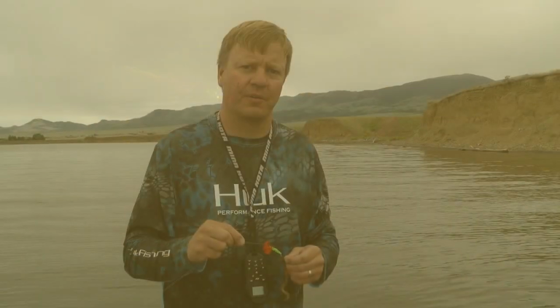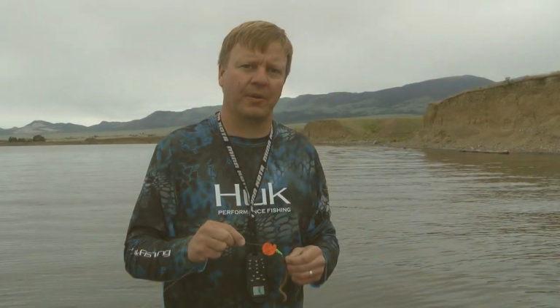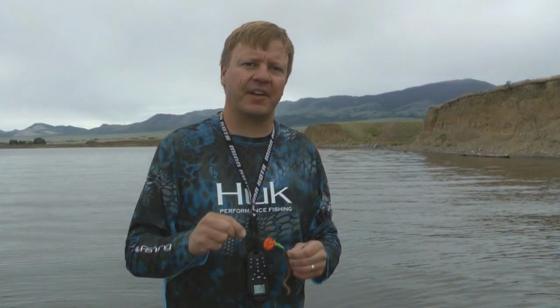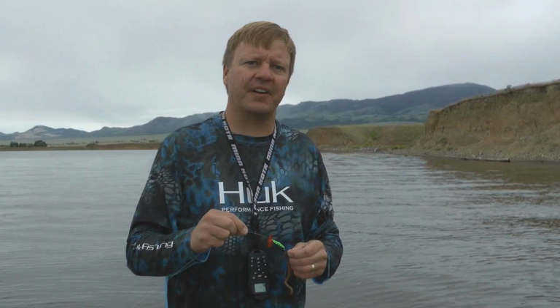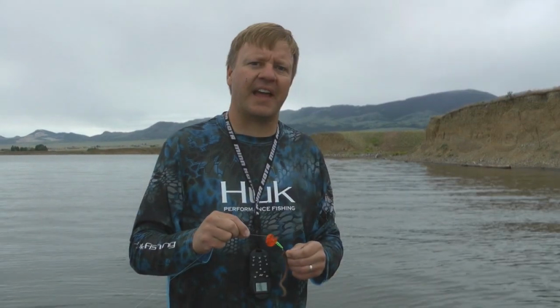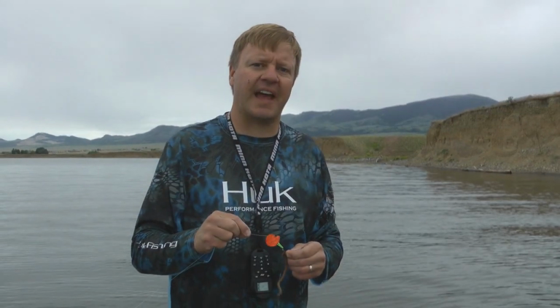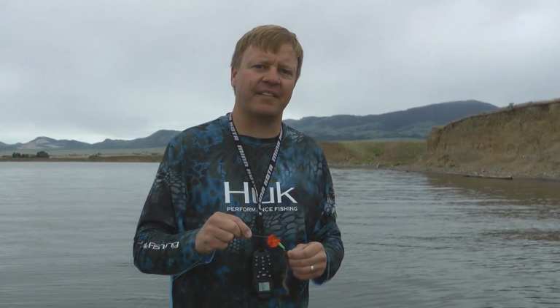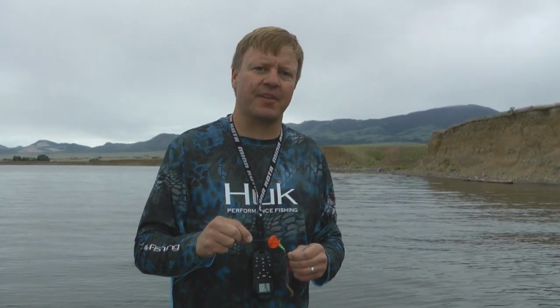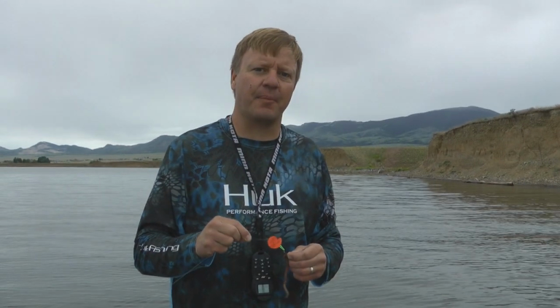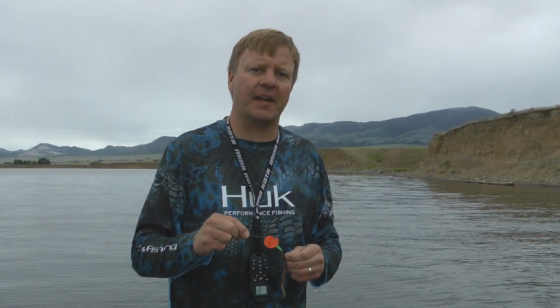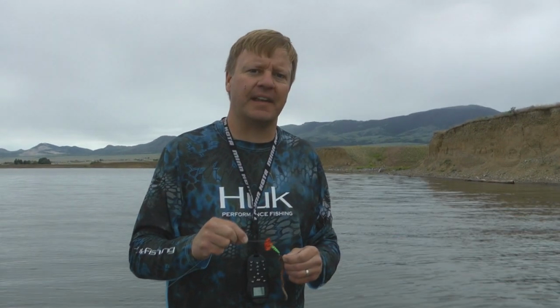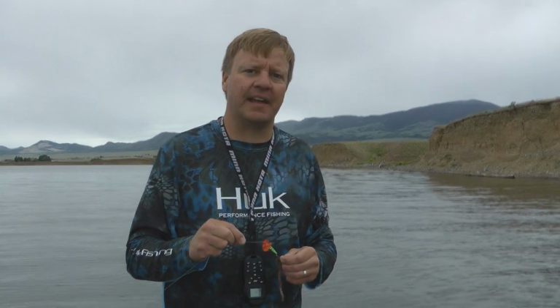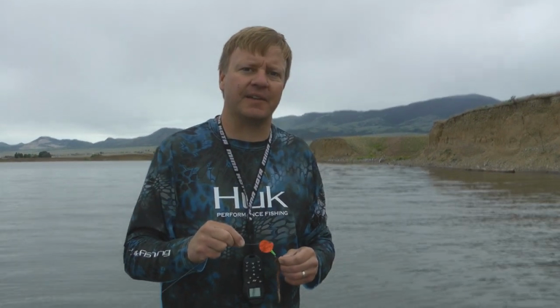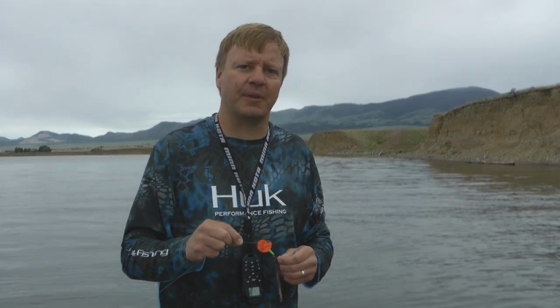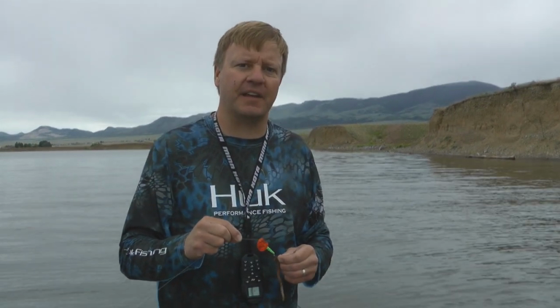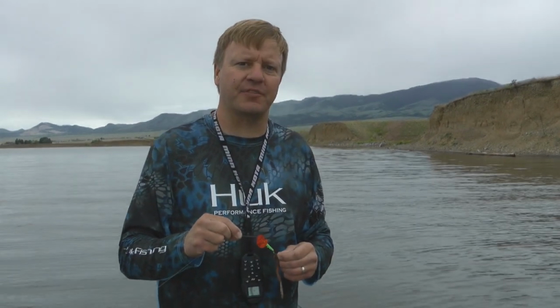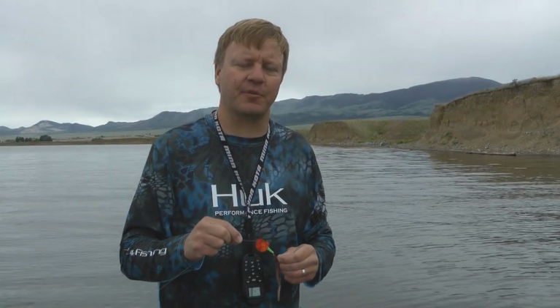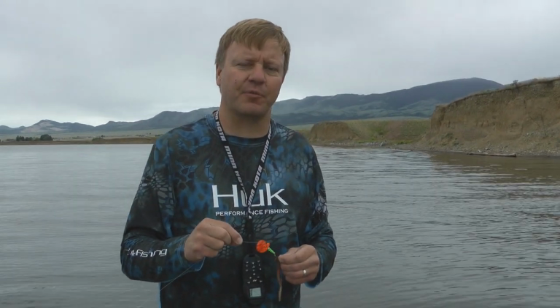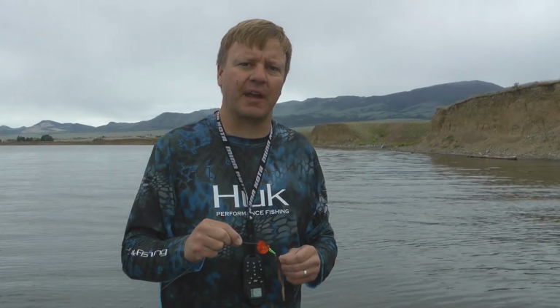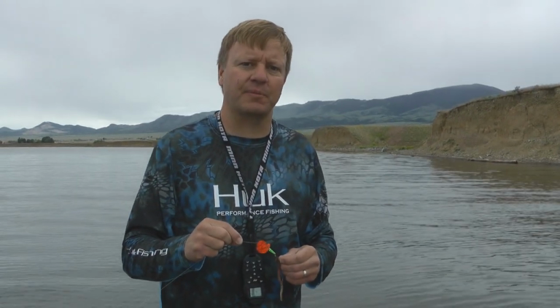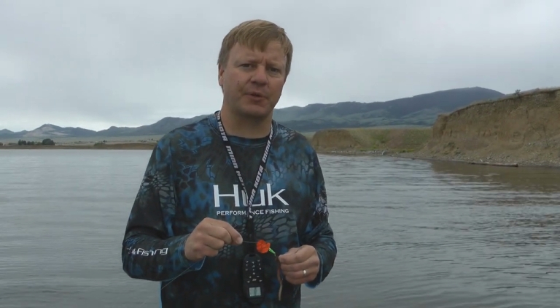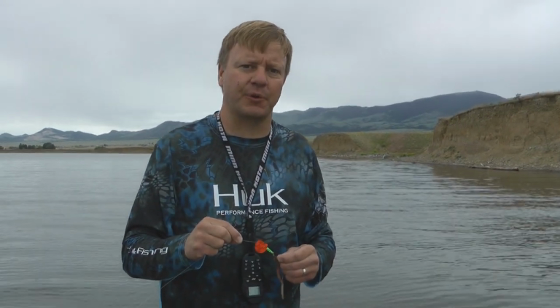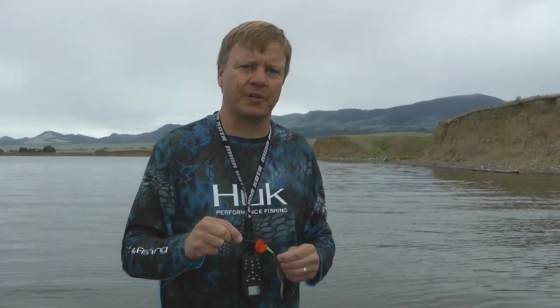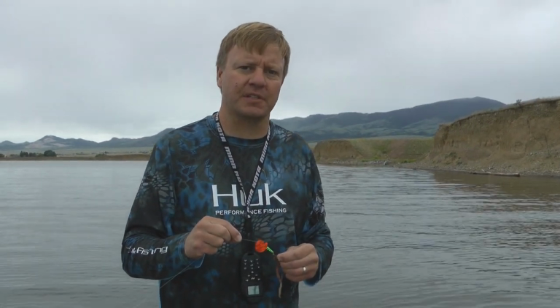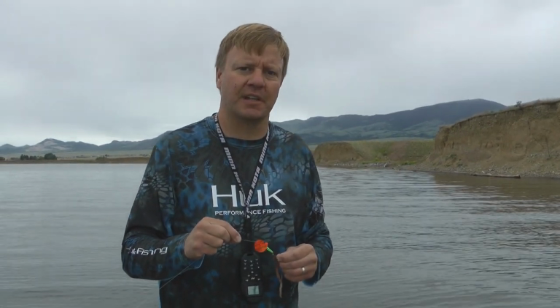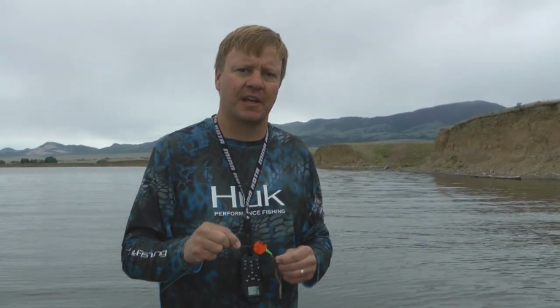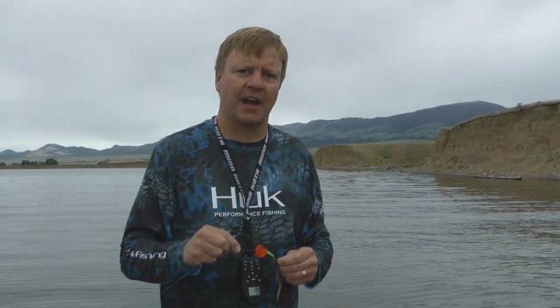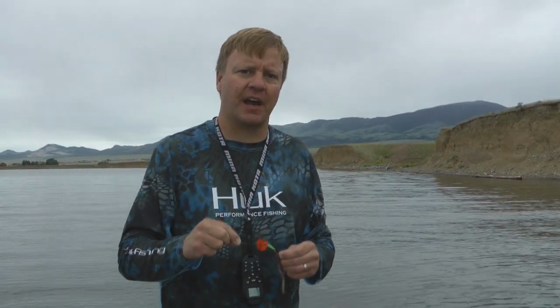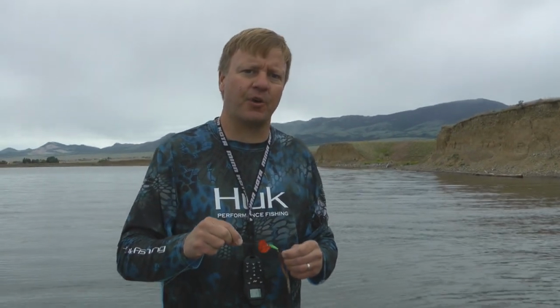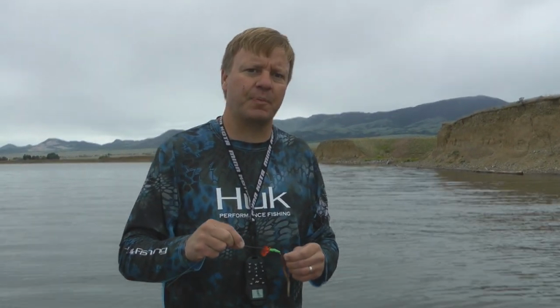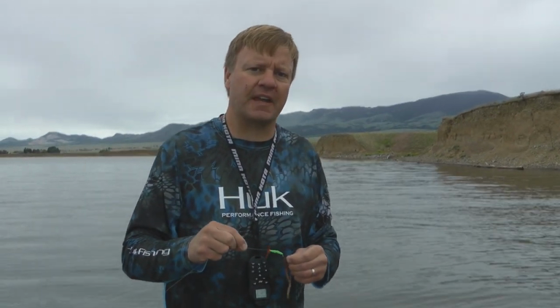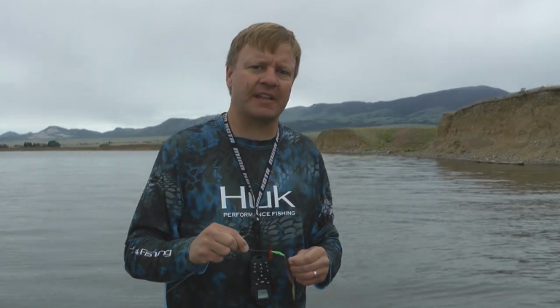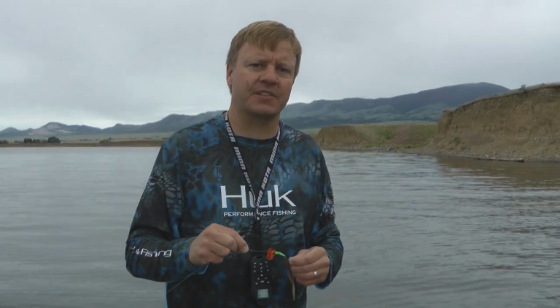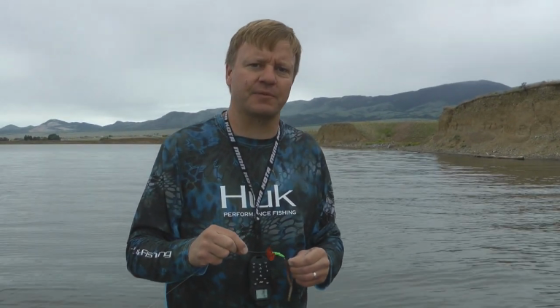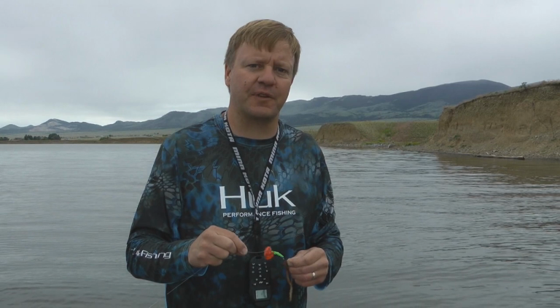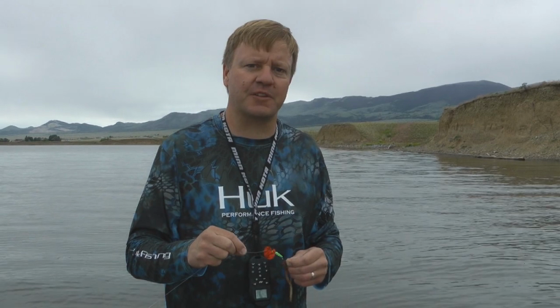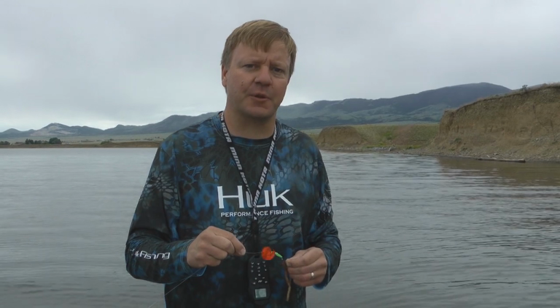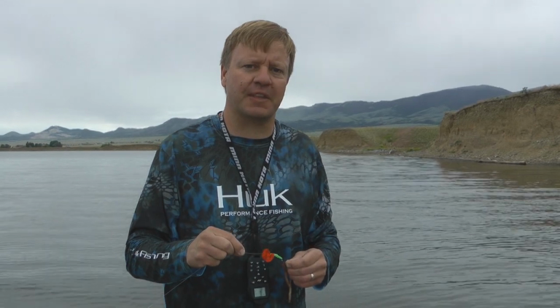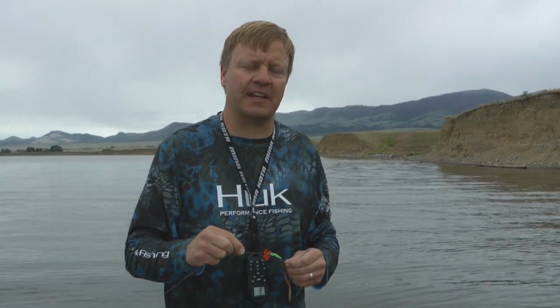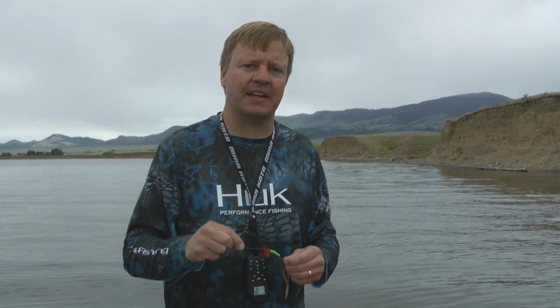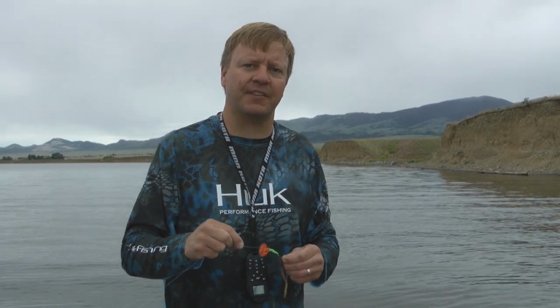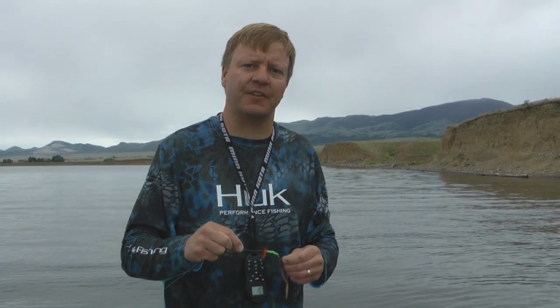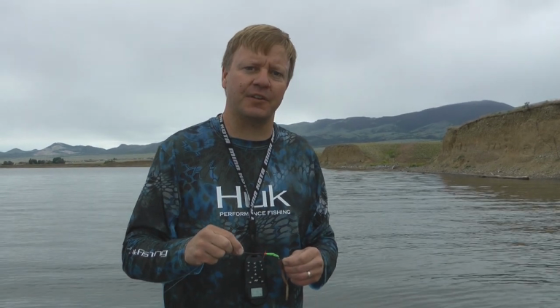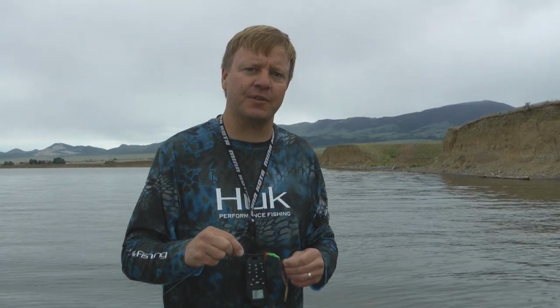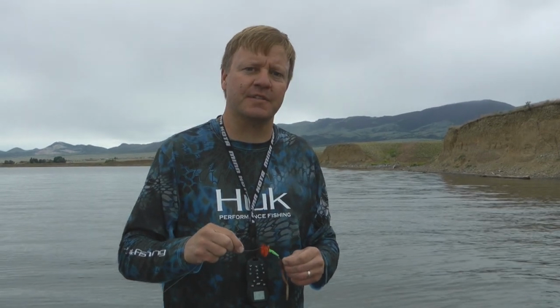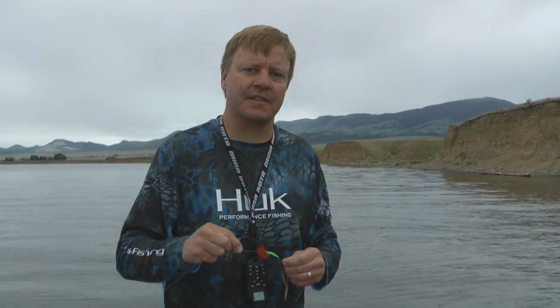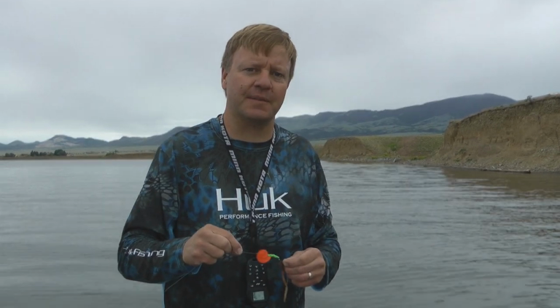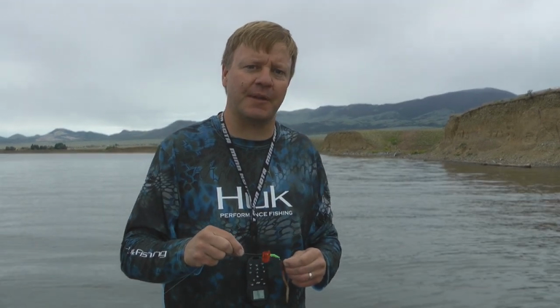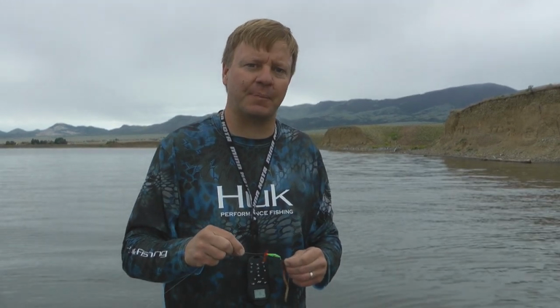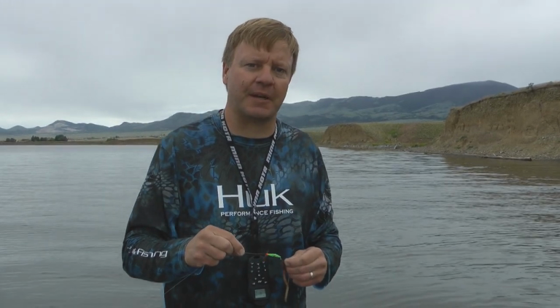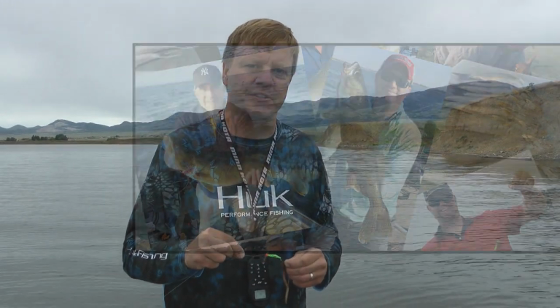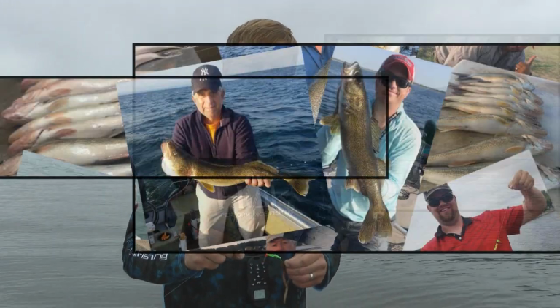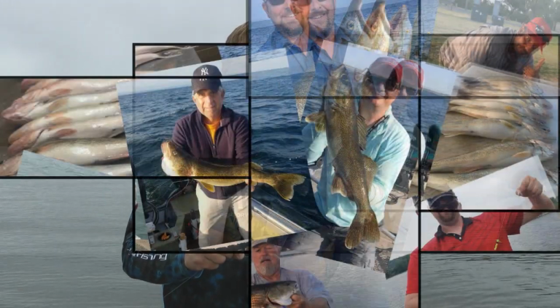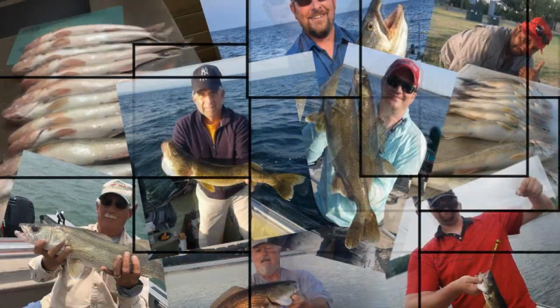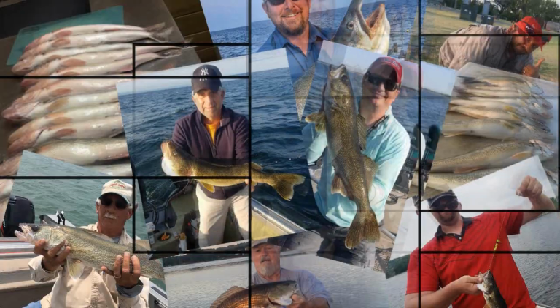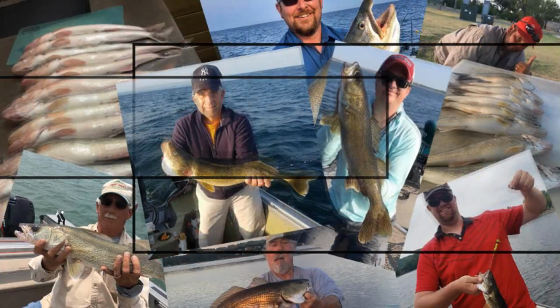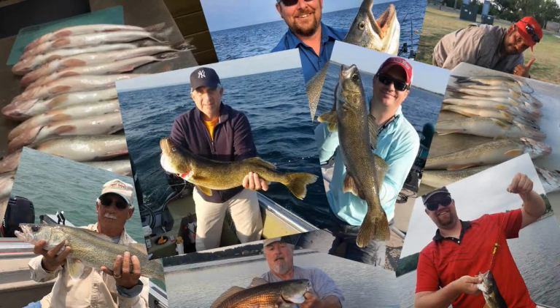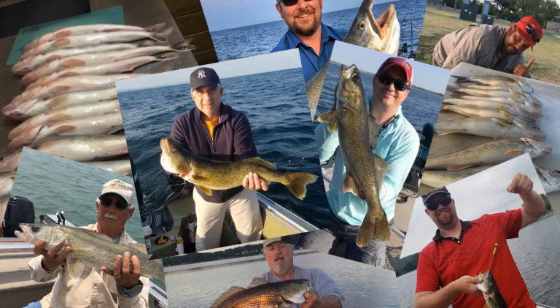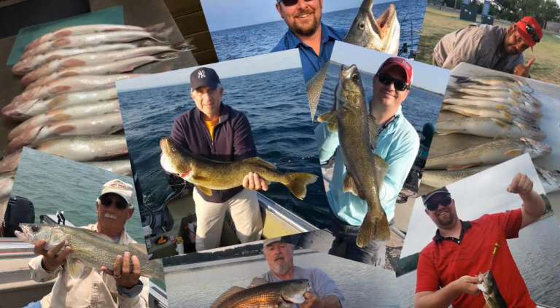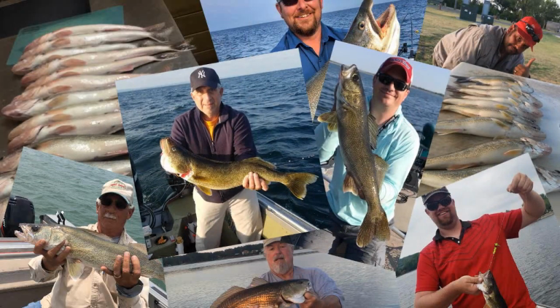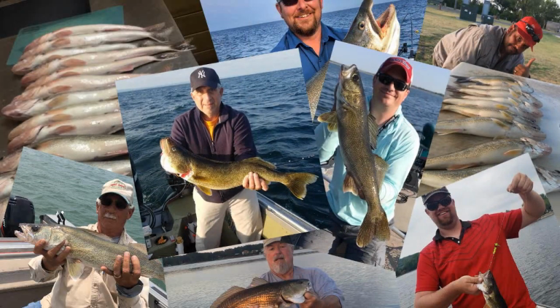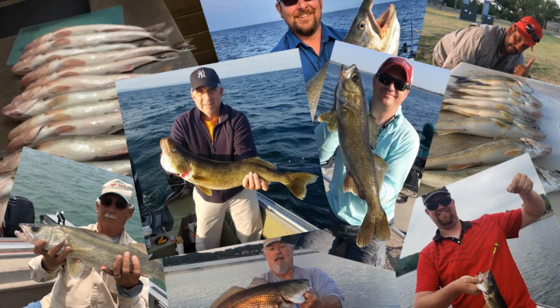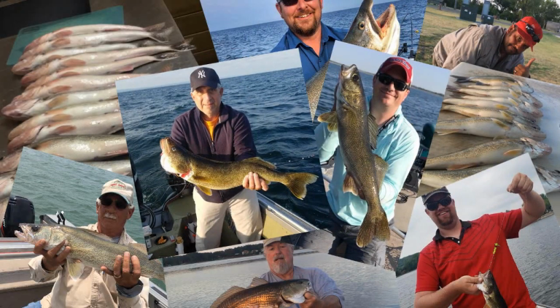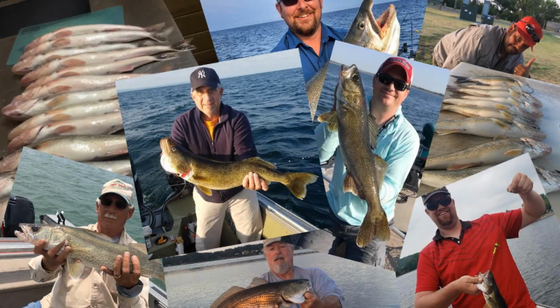Well there you have it, the Montana blade from Ram Lures. I hope you catch some fish with it and if you do, send me a picture. Good luck on the water.